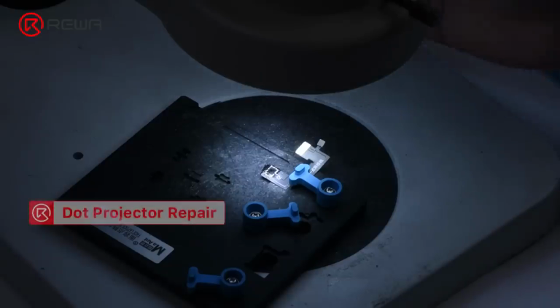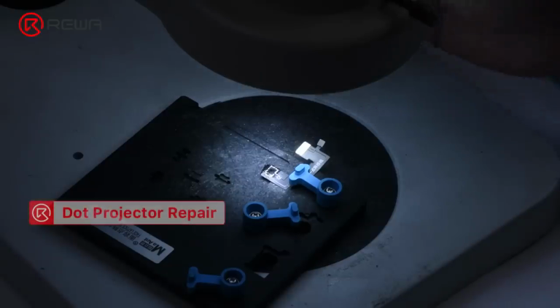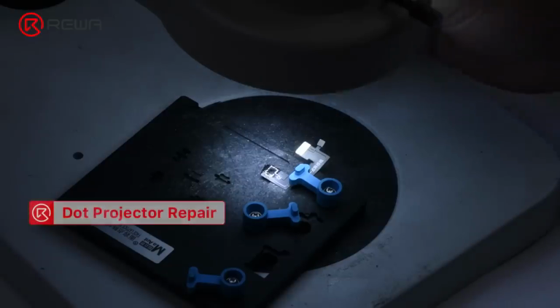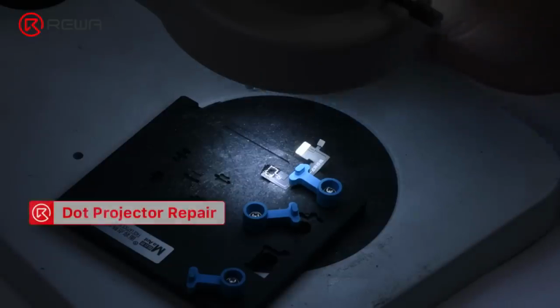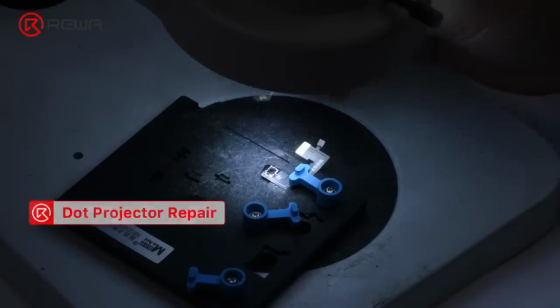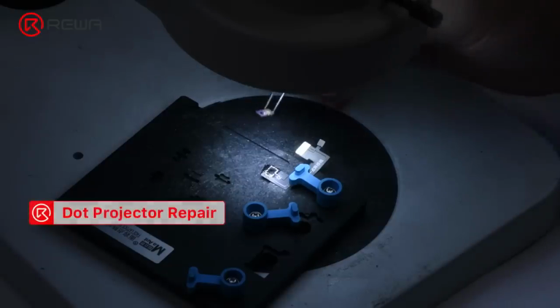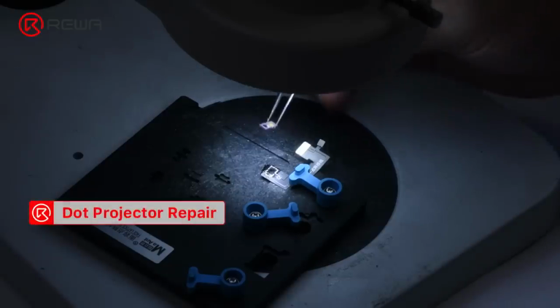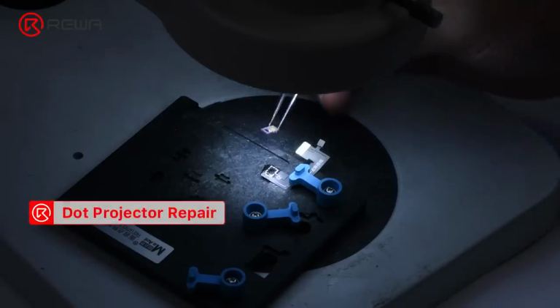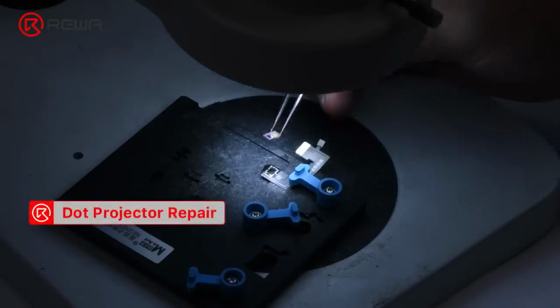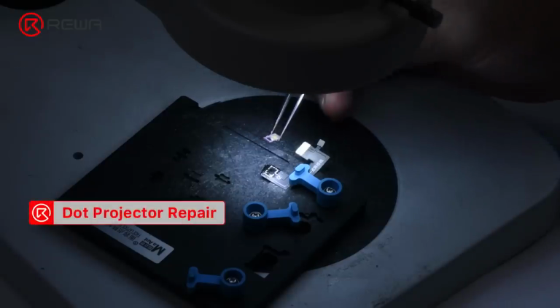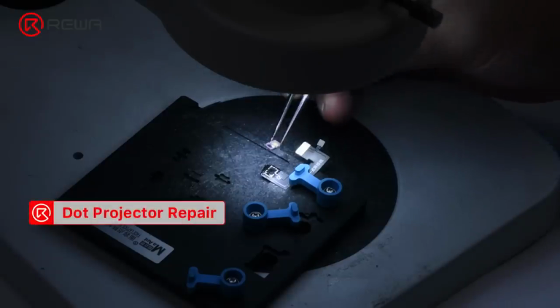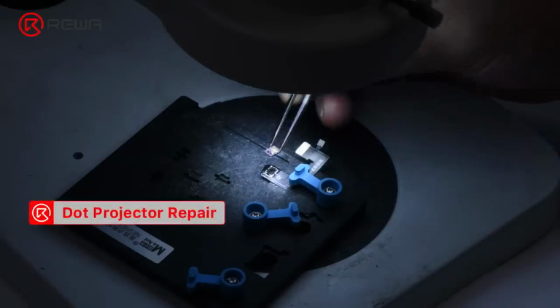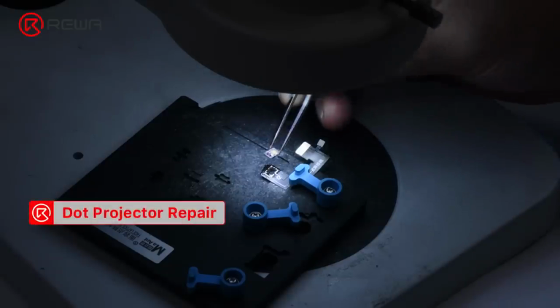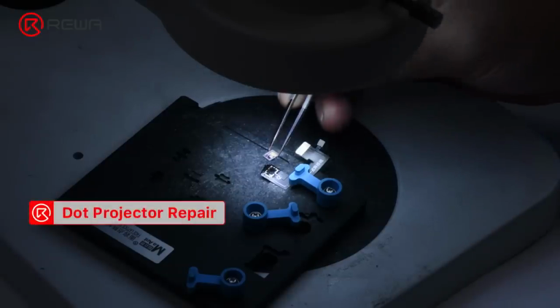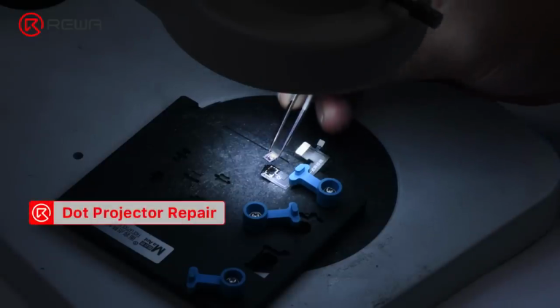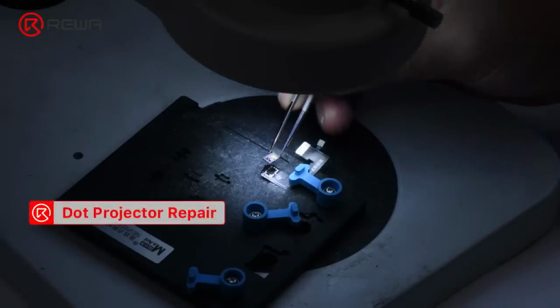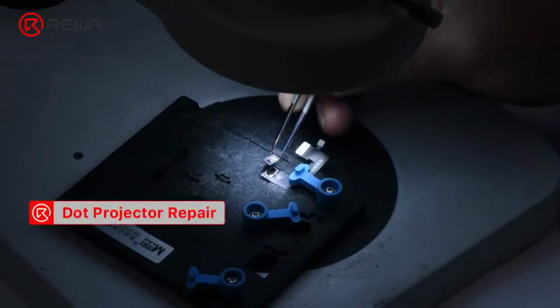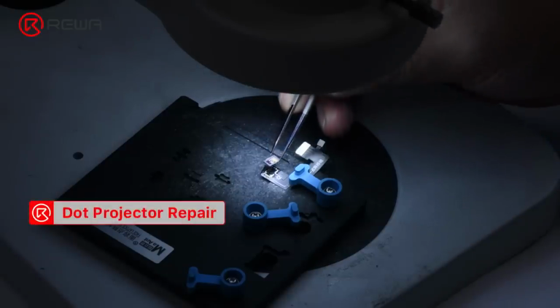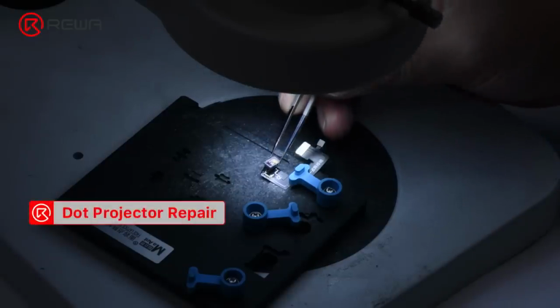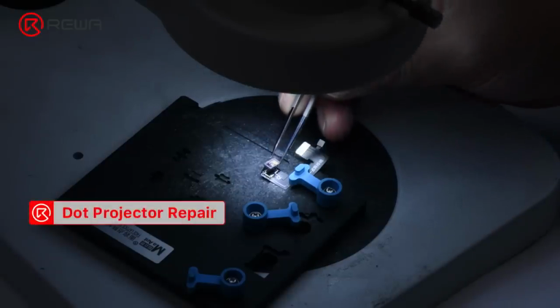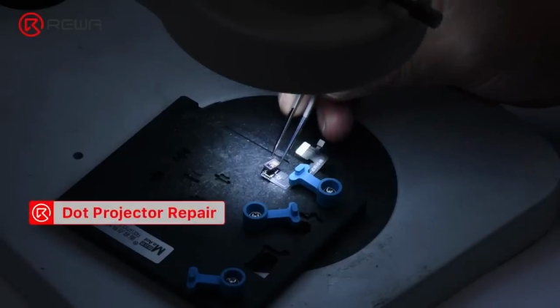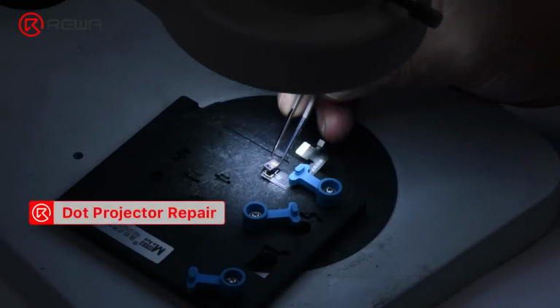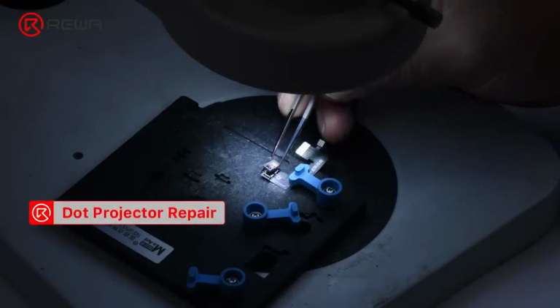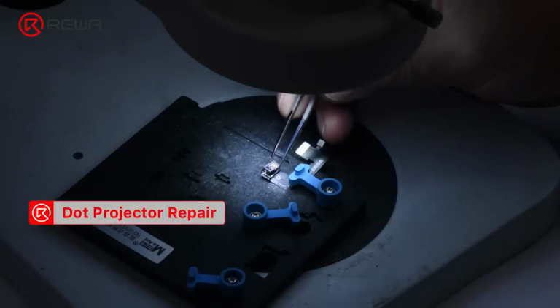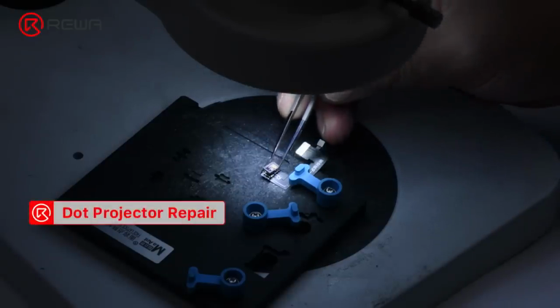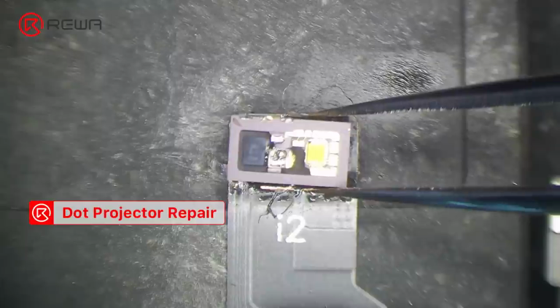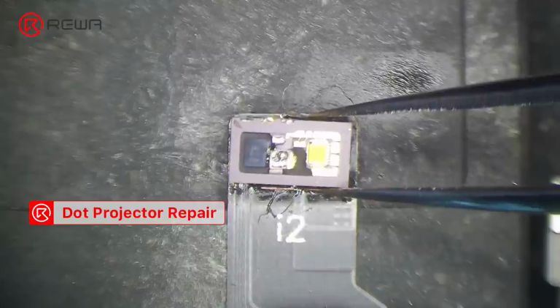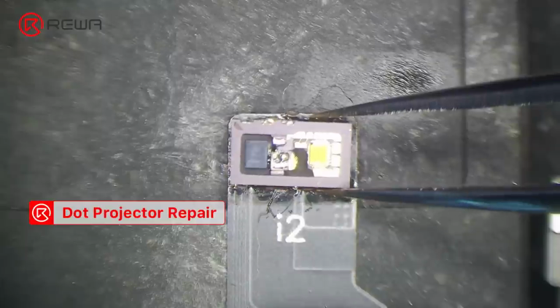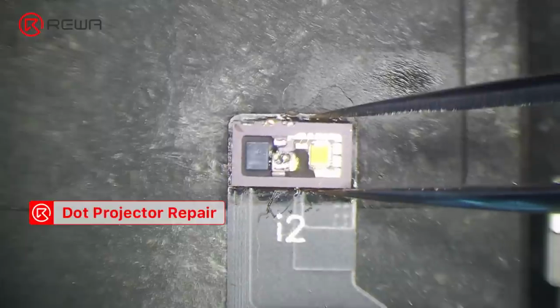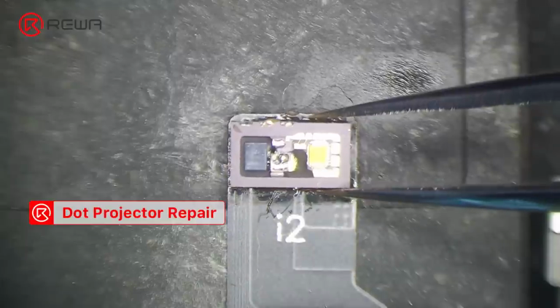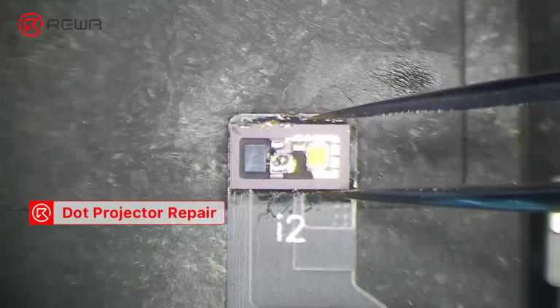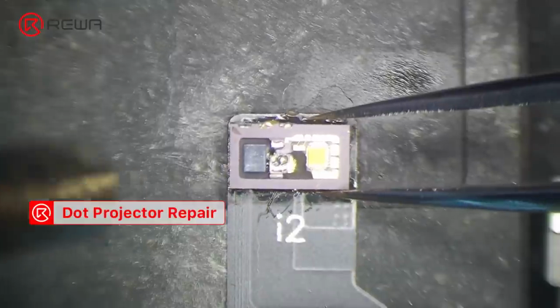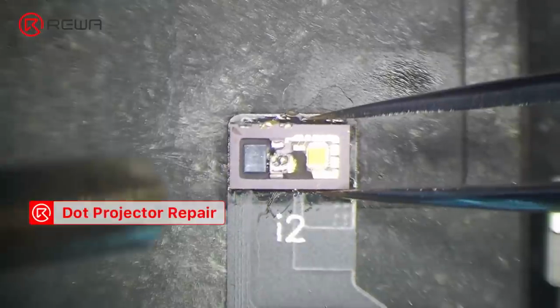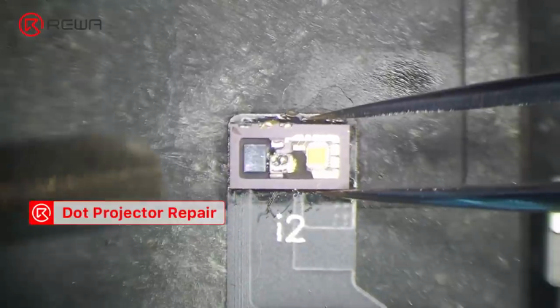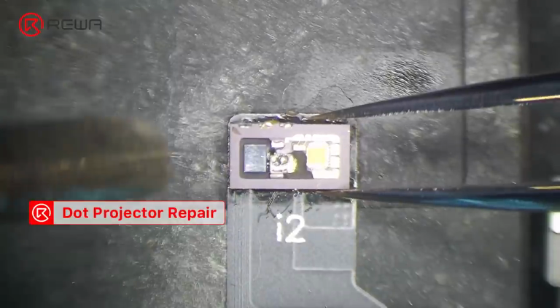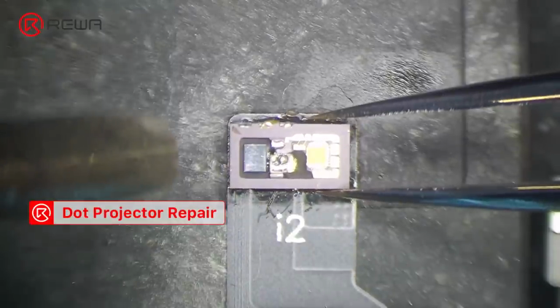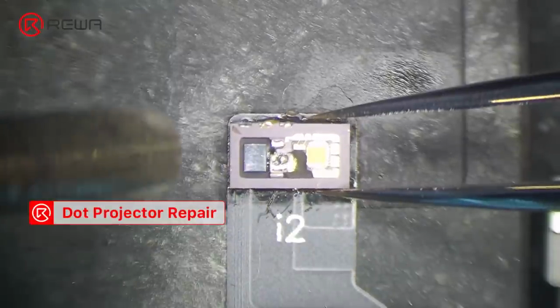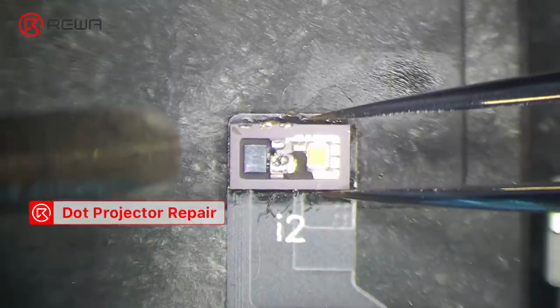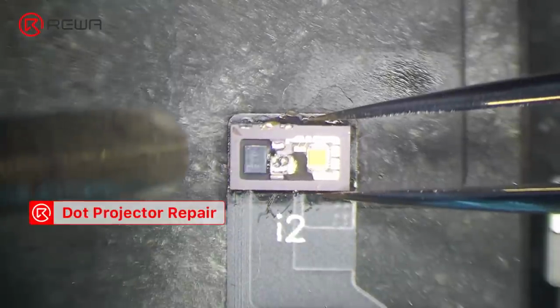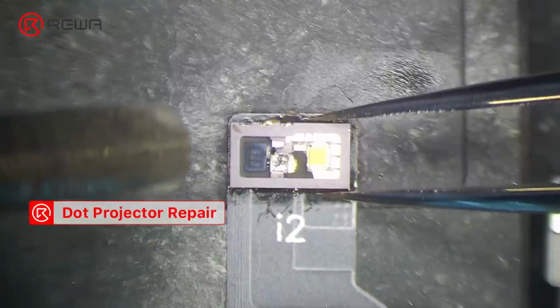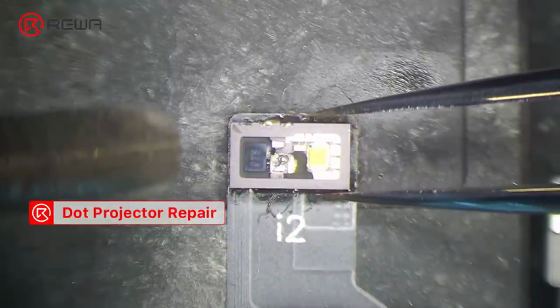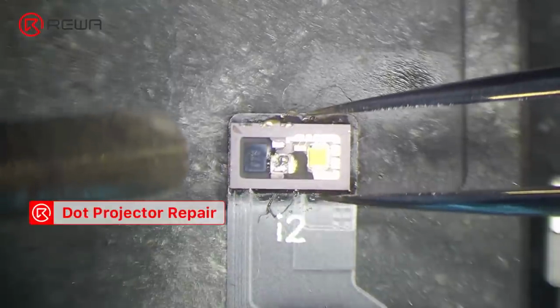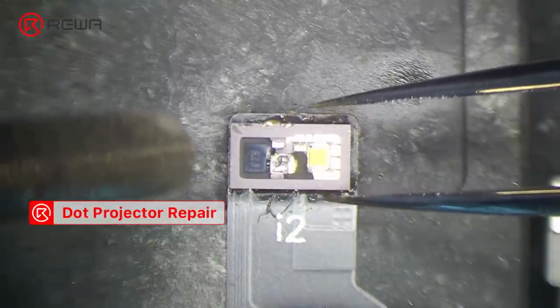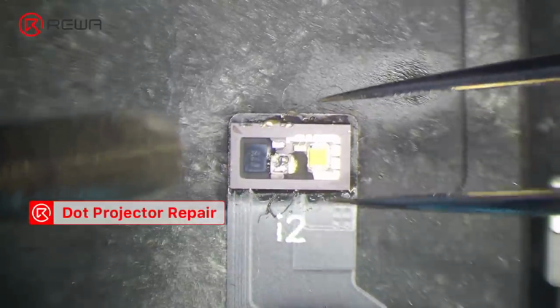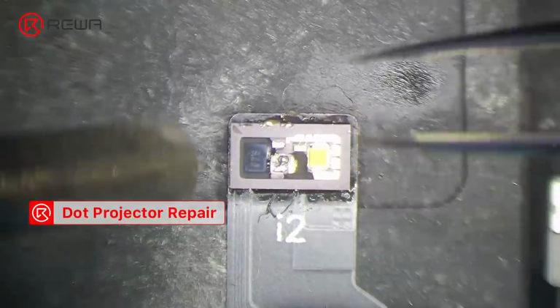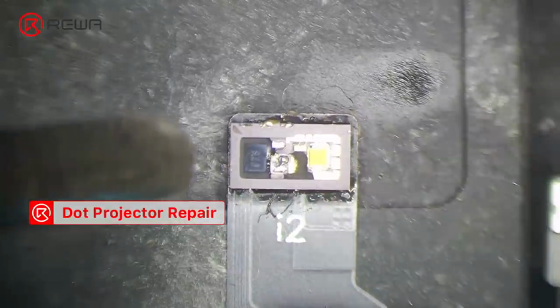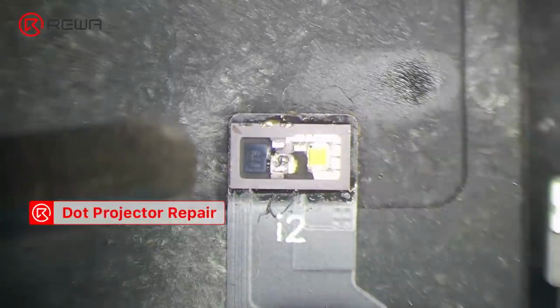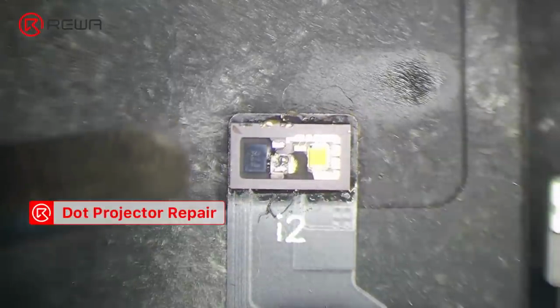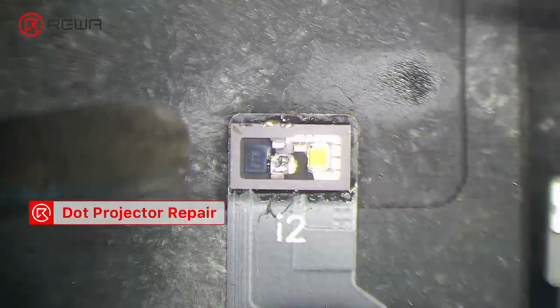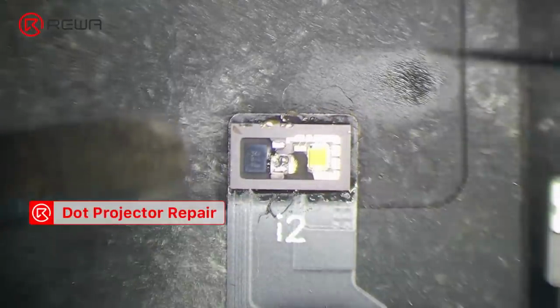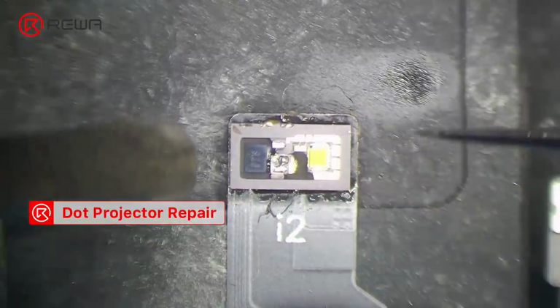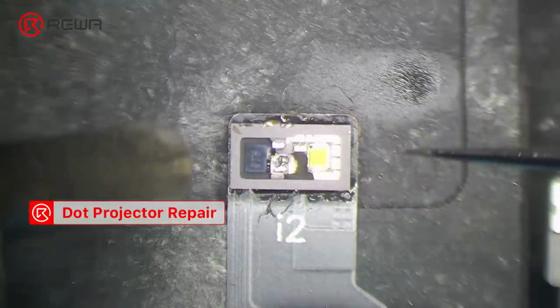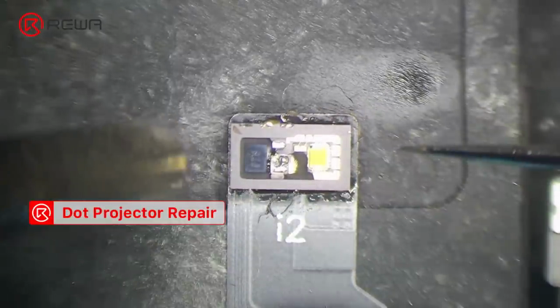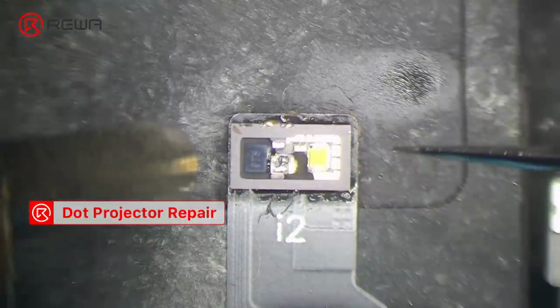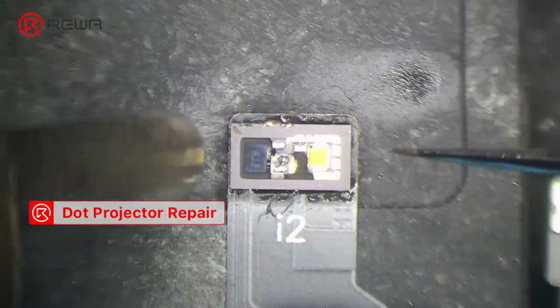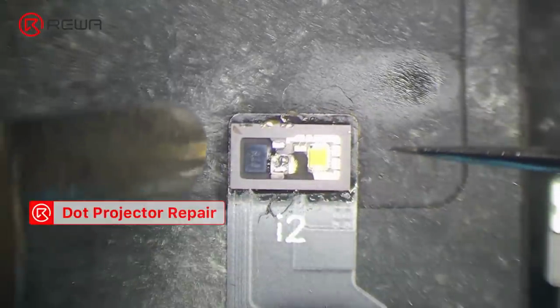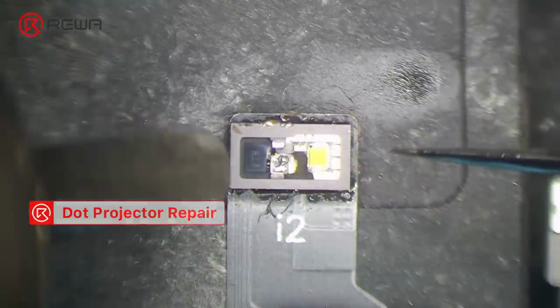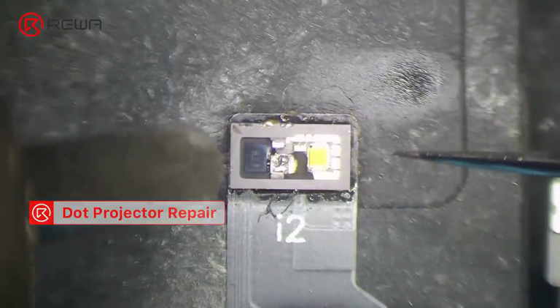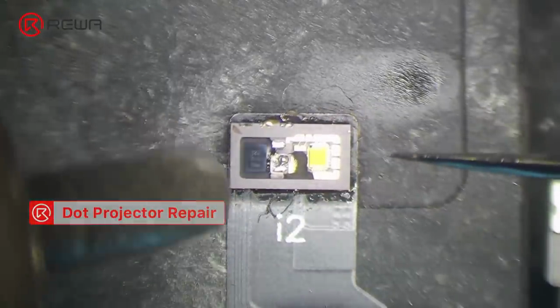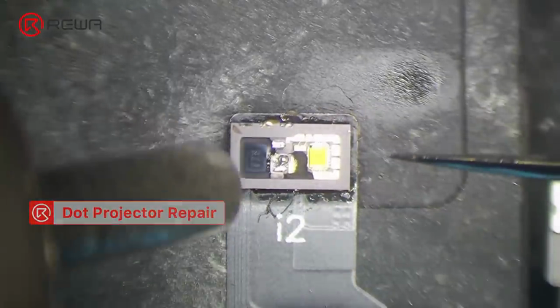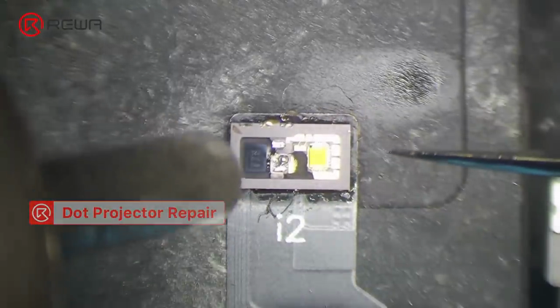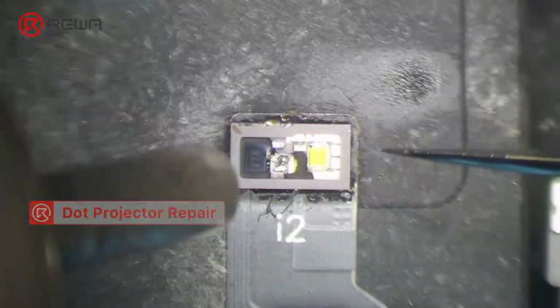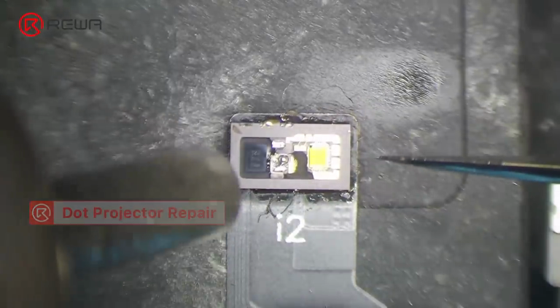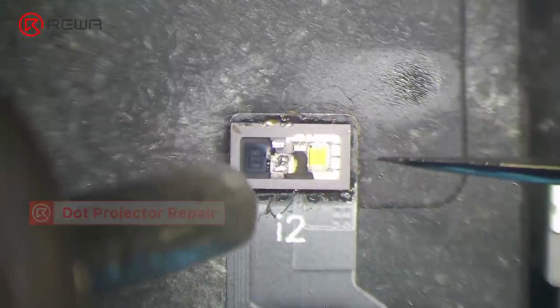With JC and I2C, all we need to do is to solder the dot projector module onto a new dot projector flex cable.